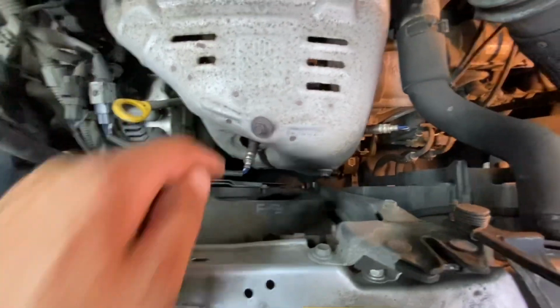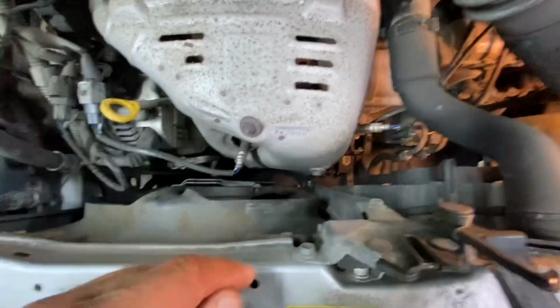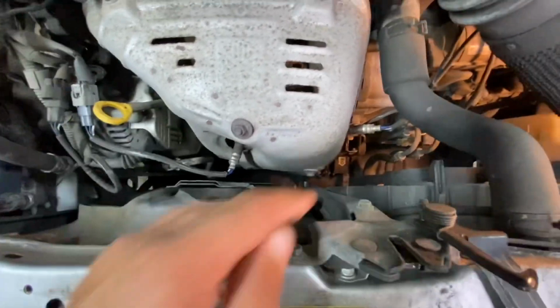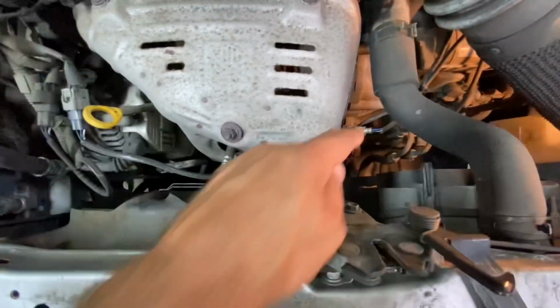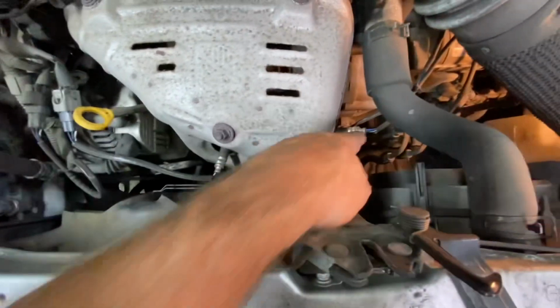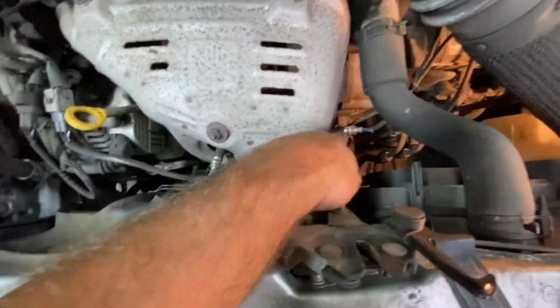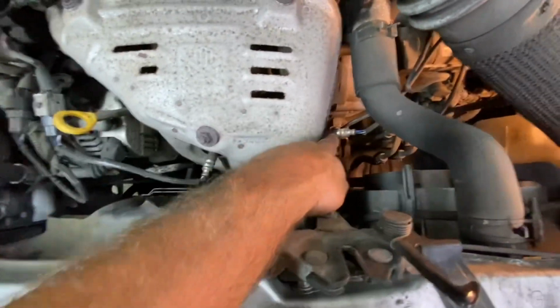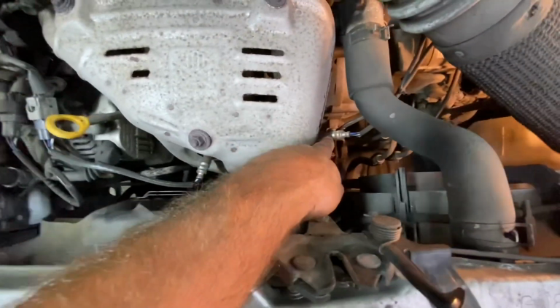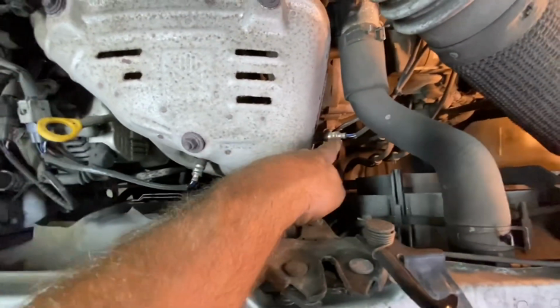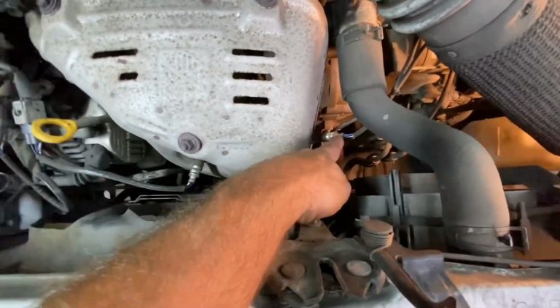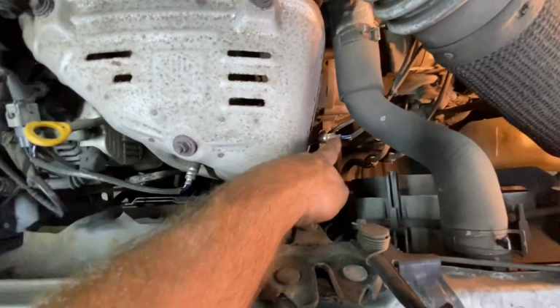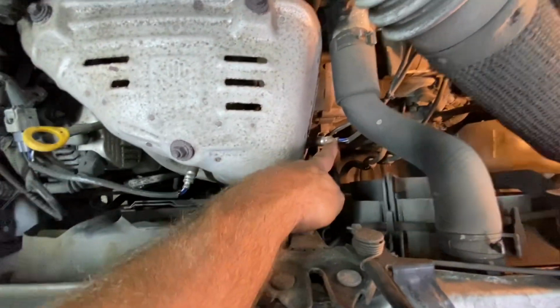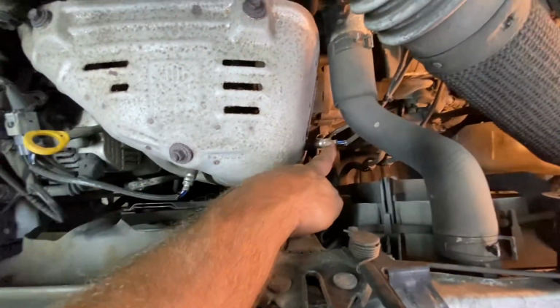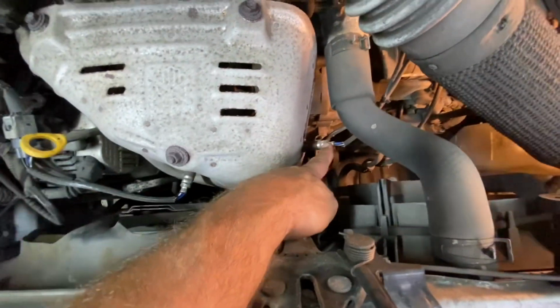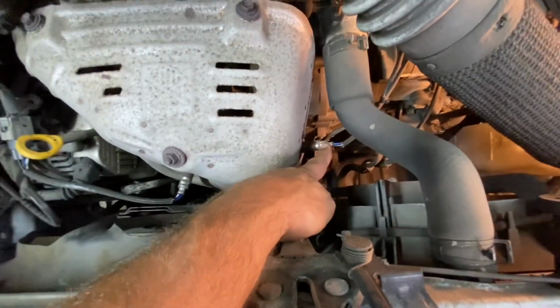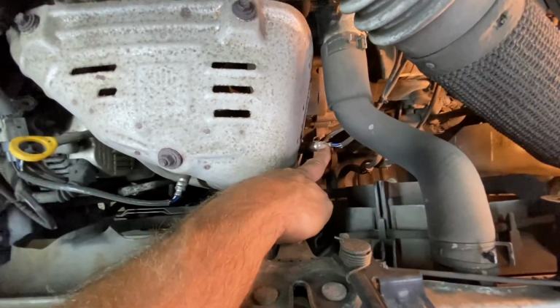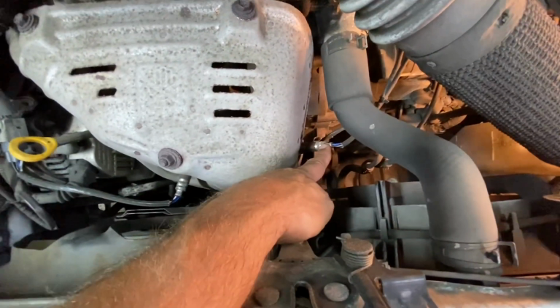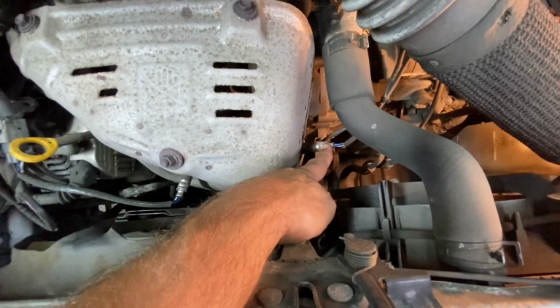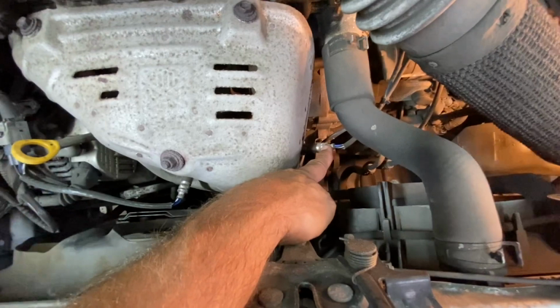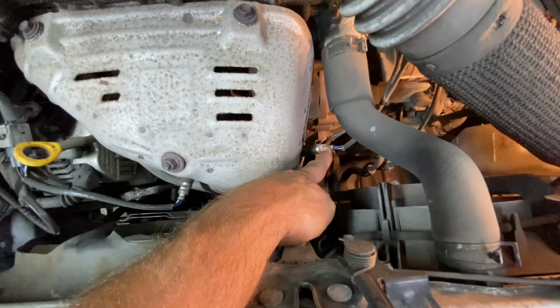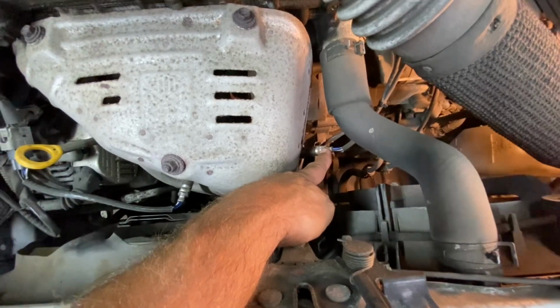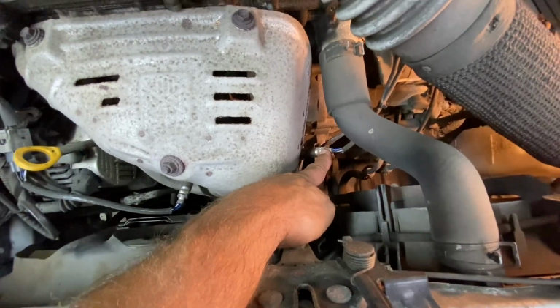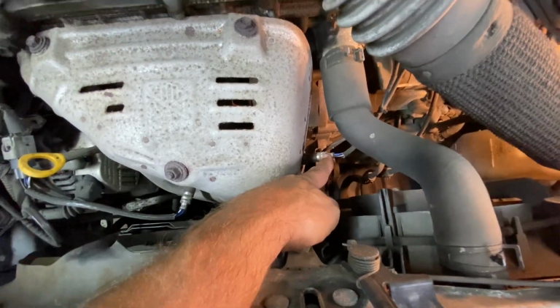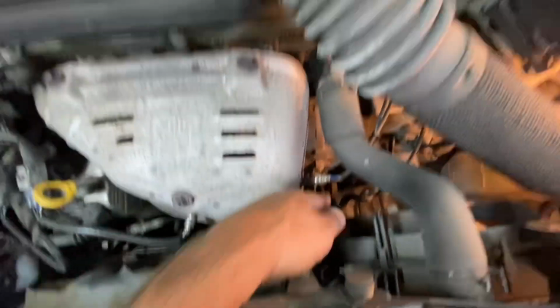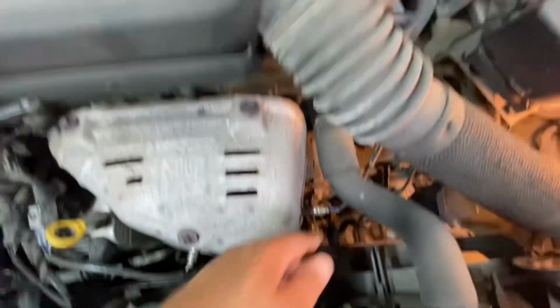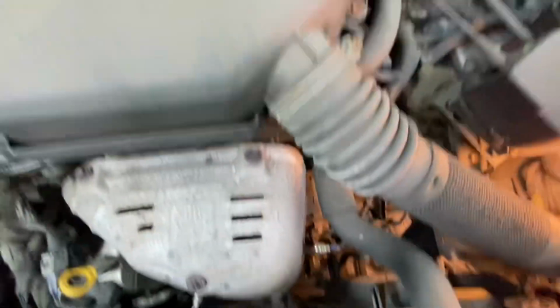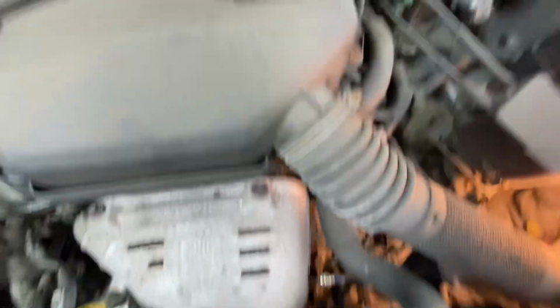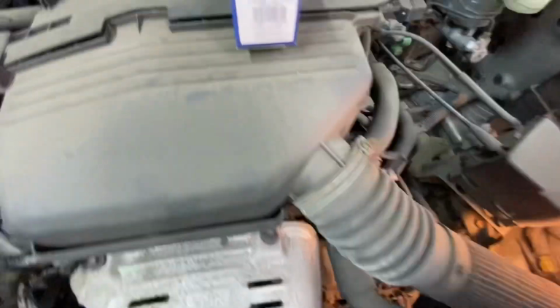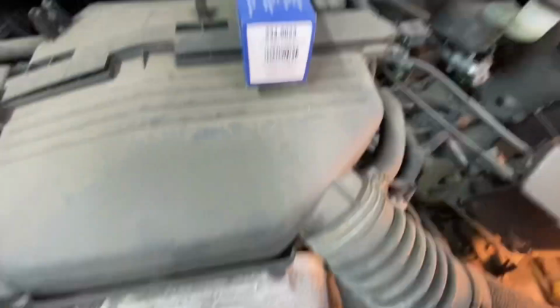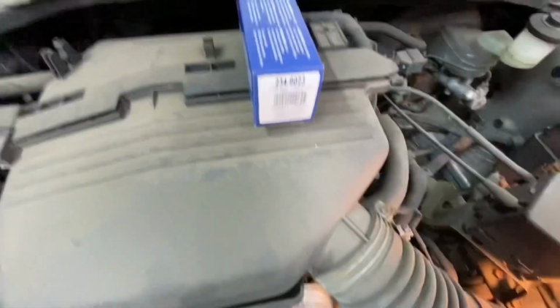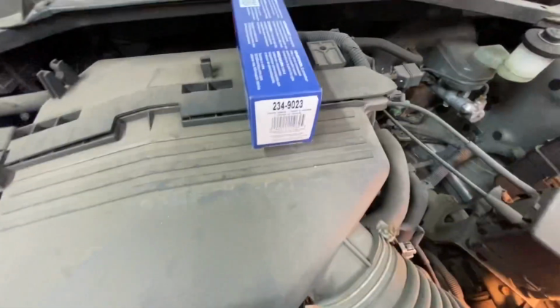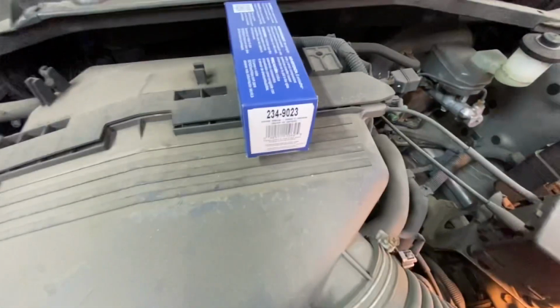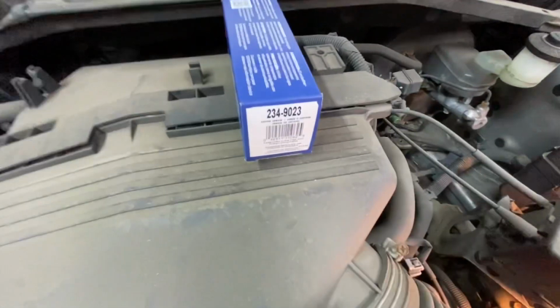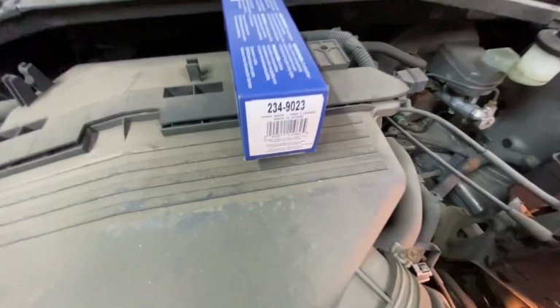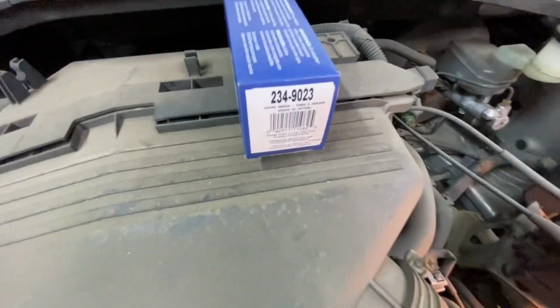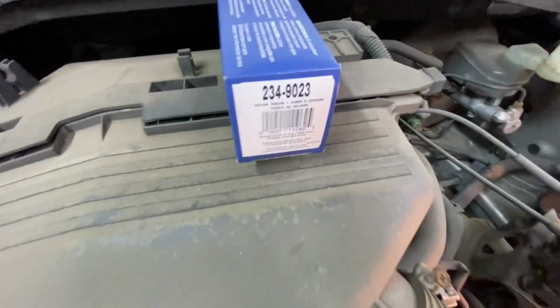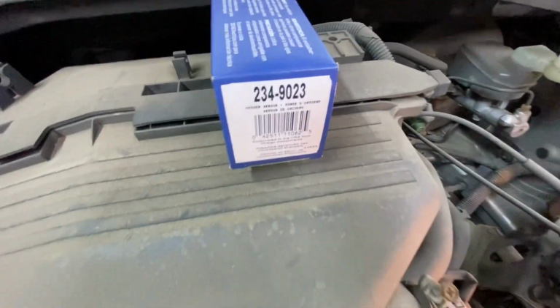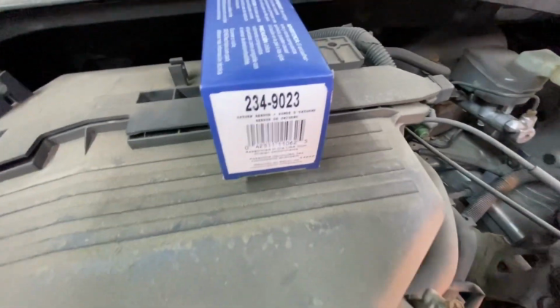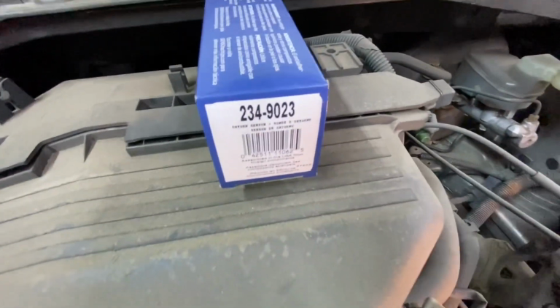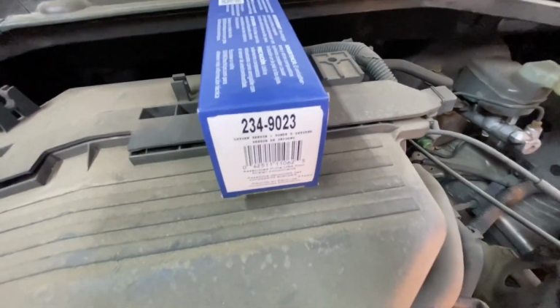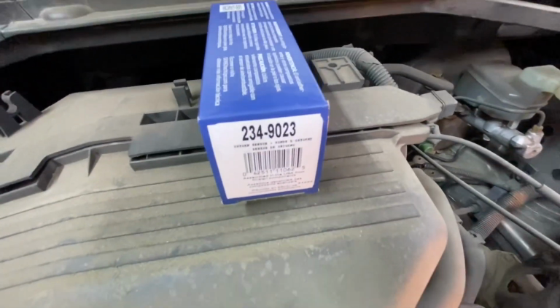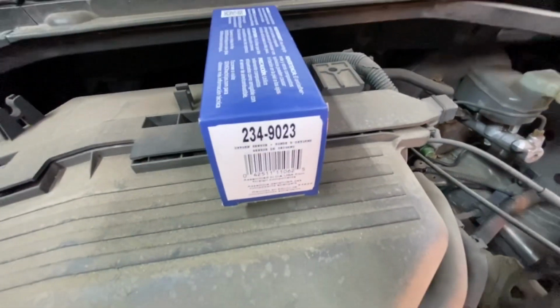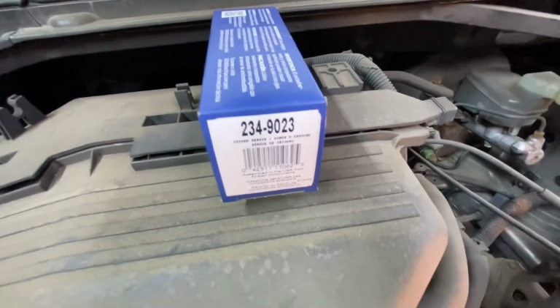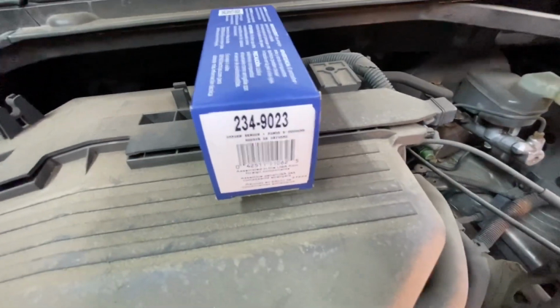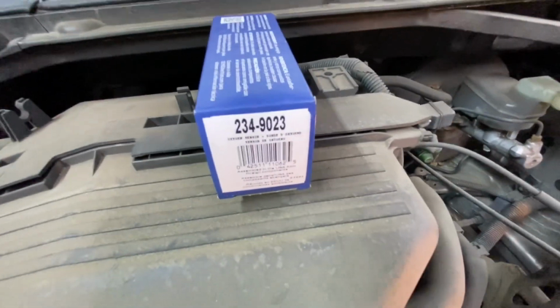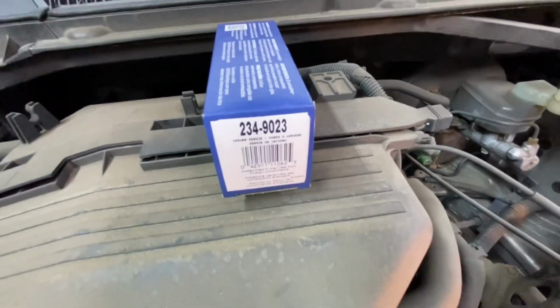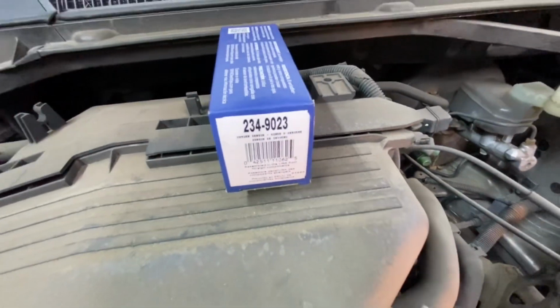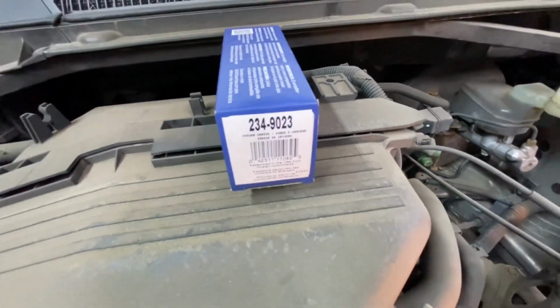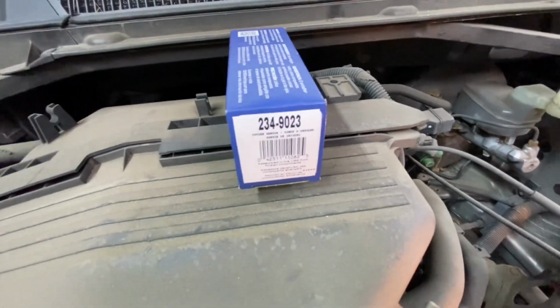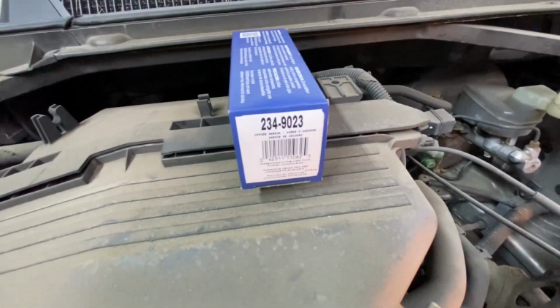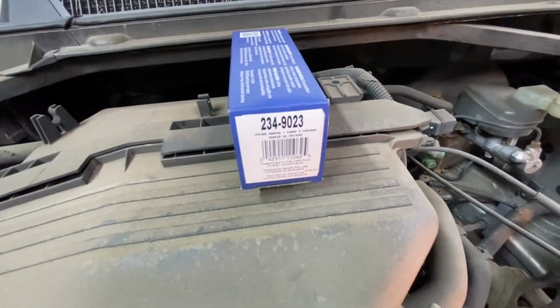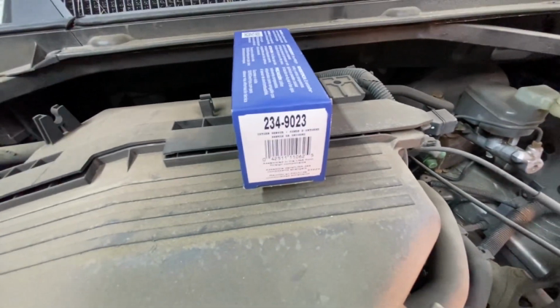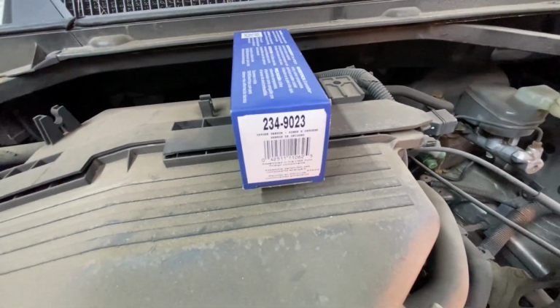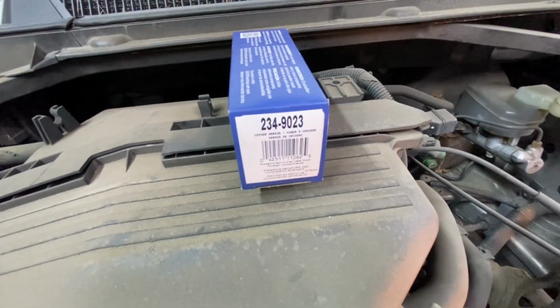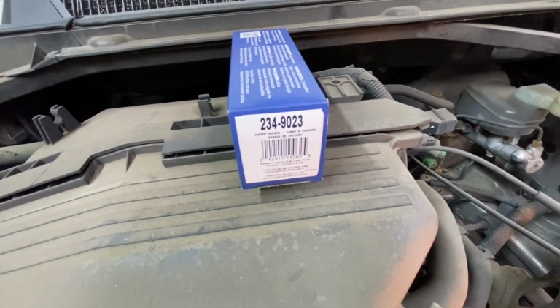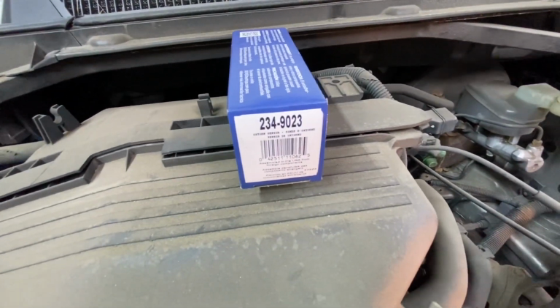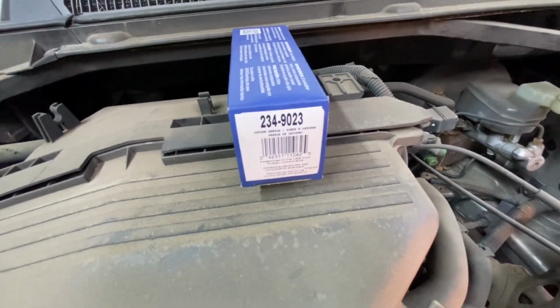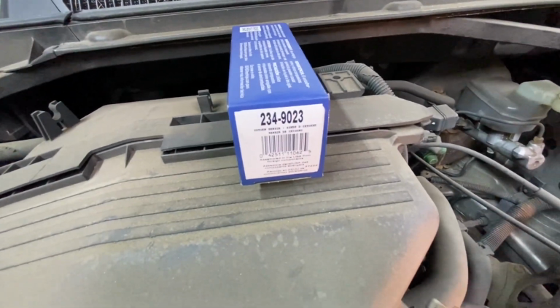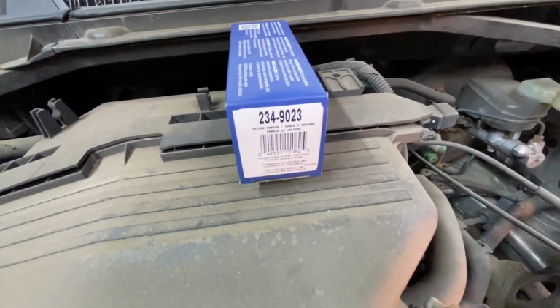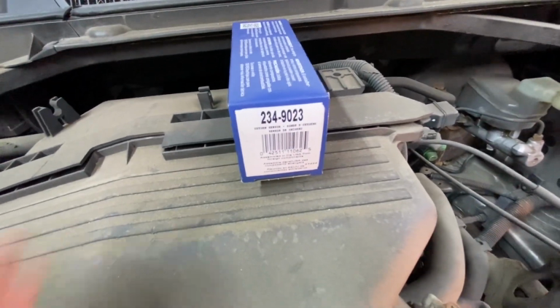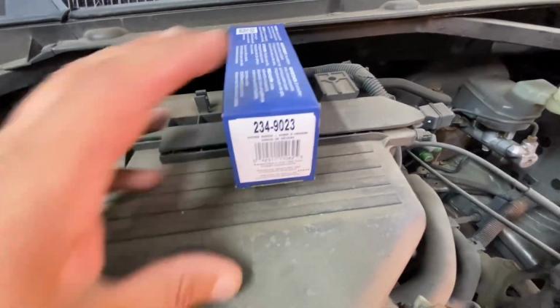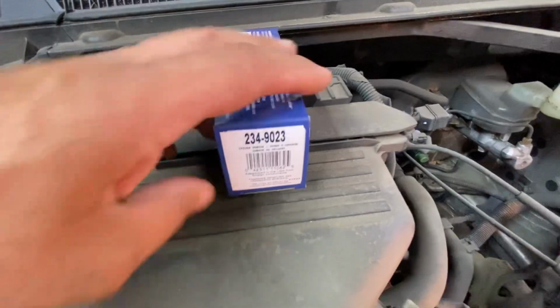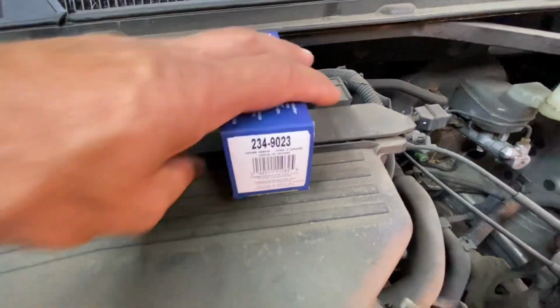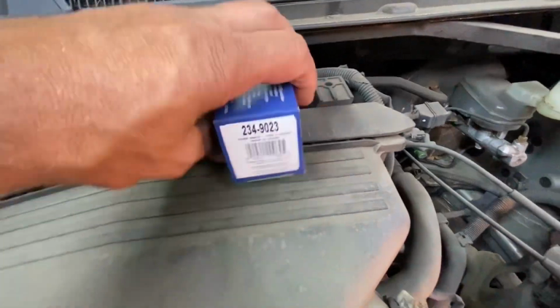So this is the sensor we are going to be switching out. We have a new Denso sensor — there's the part number right here.